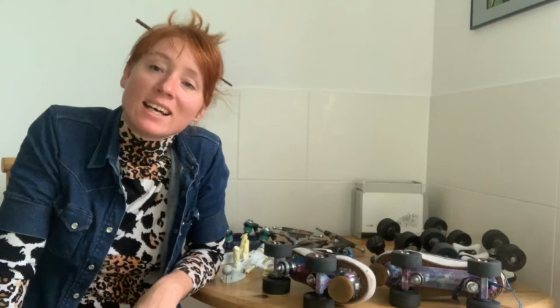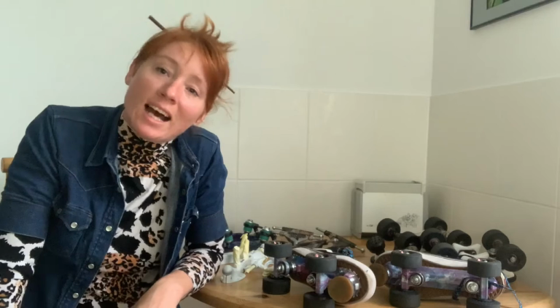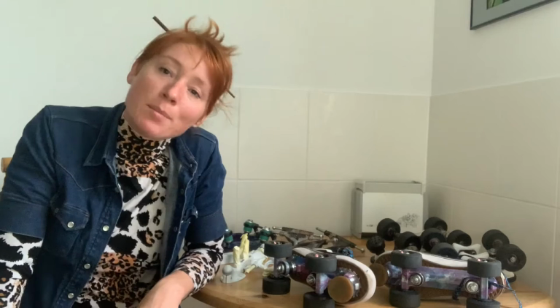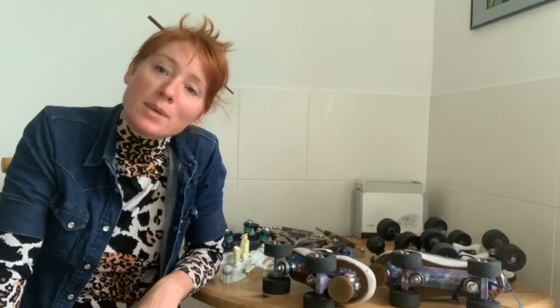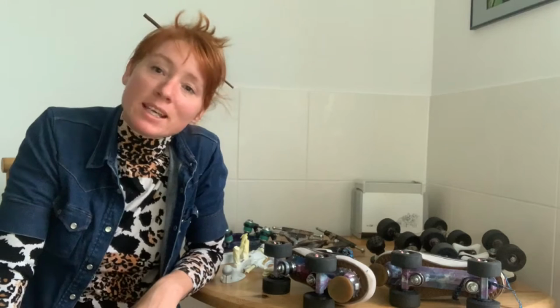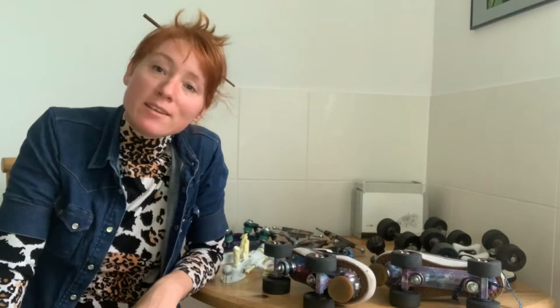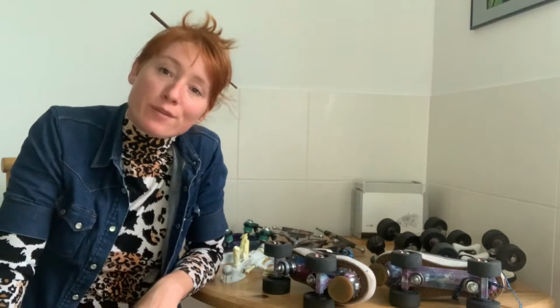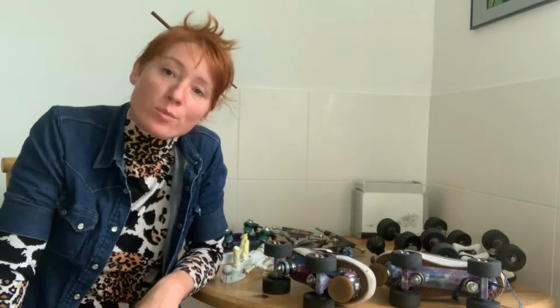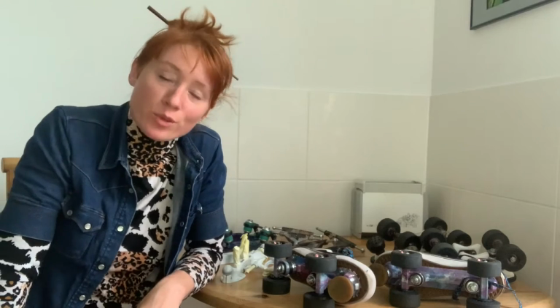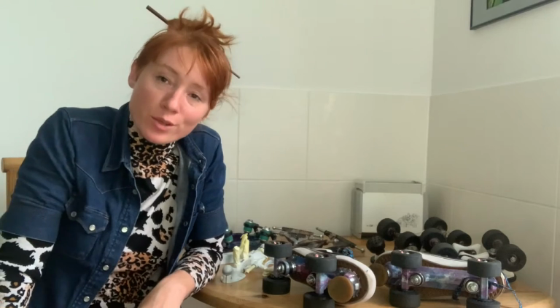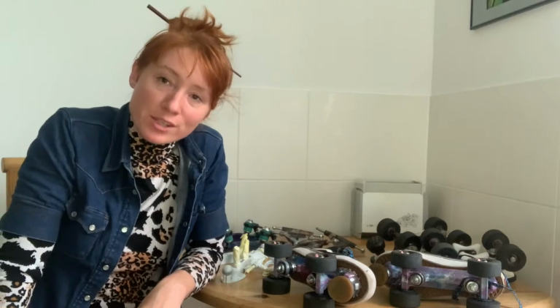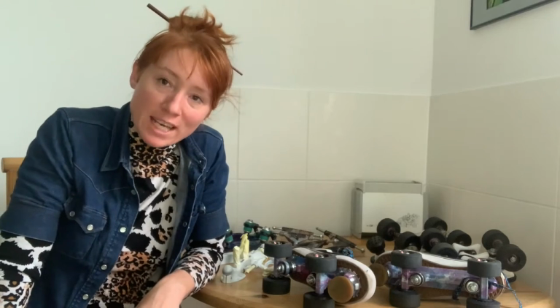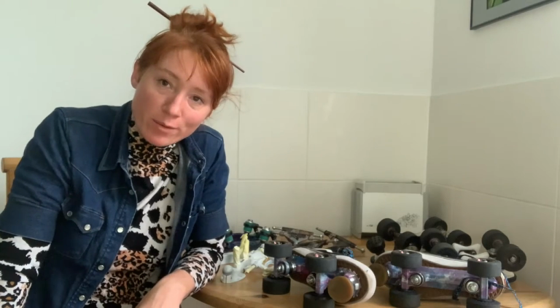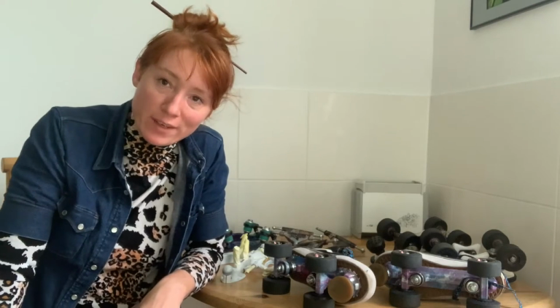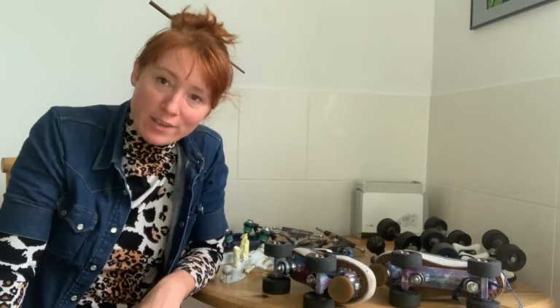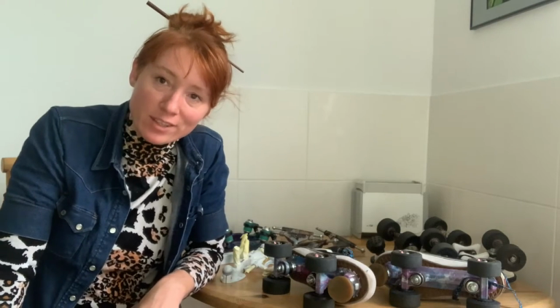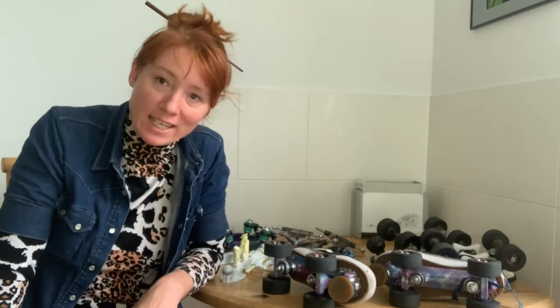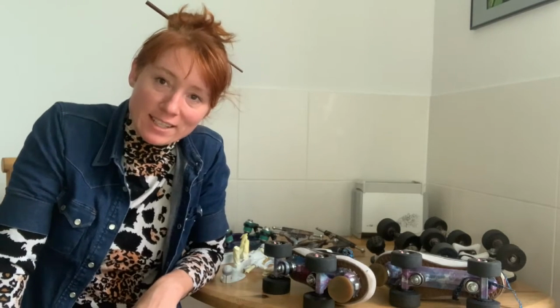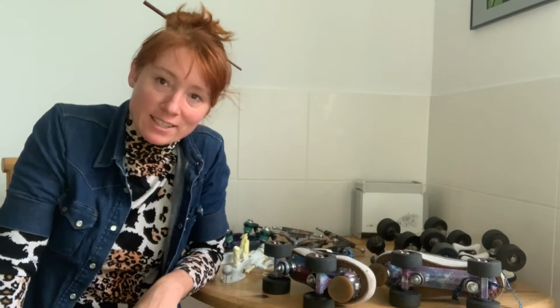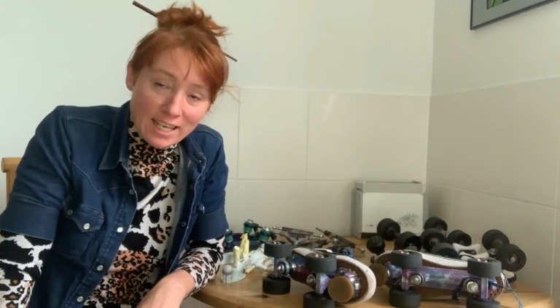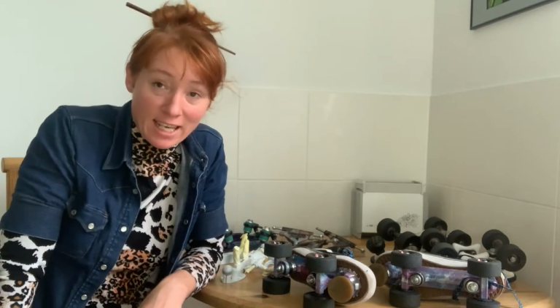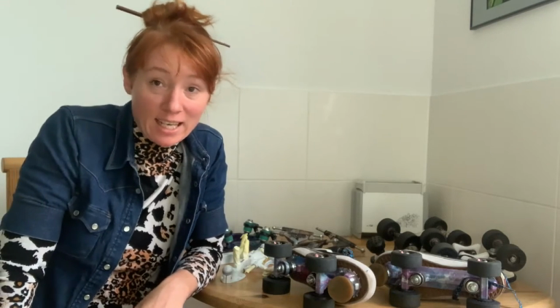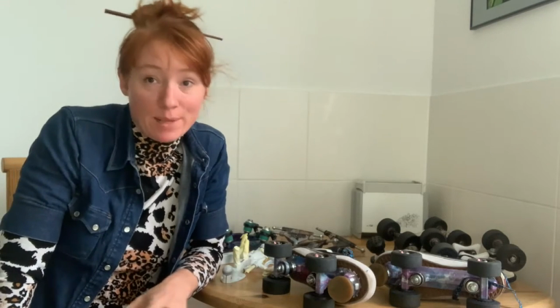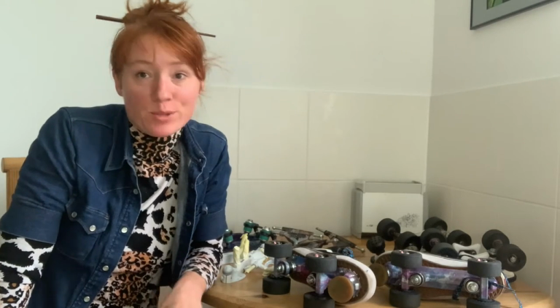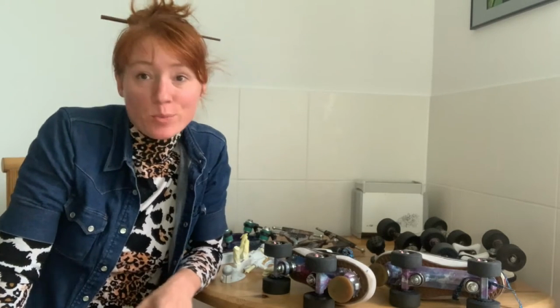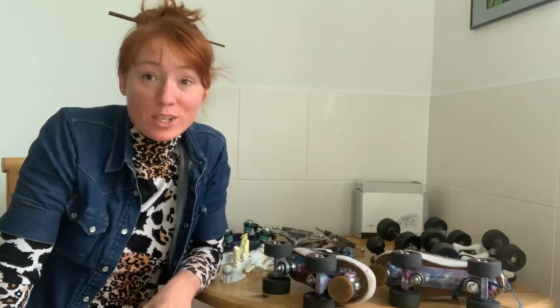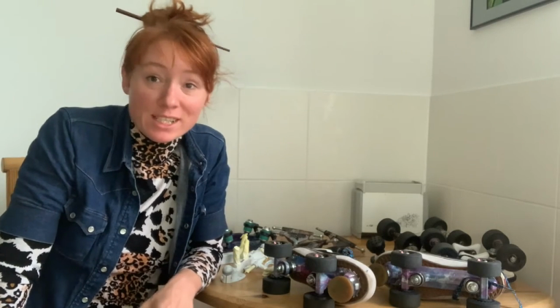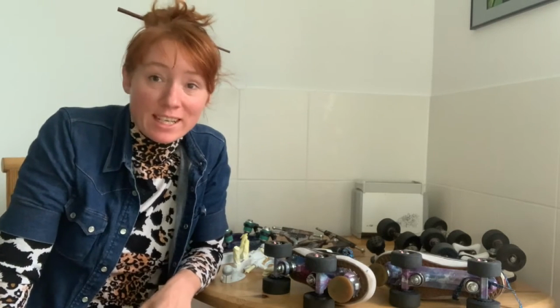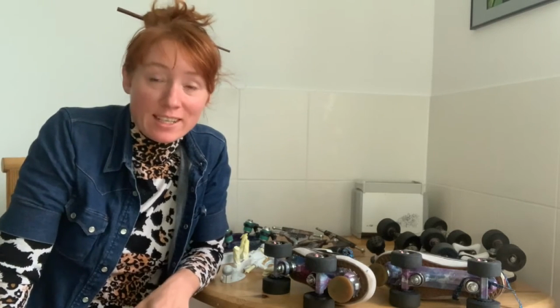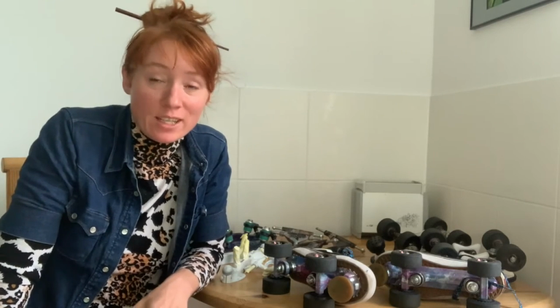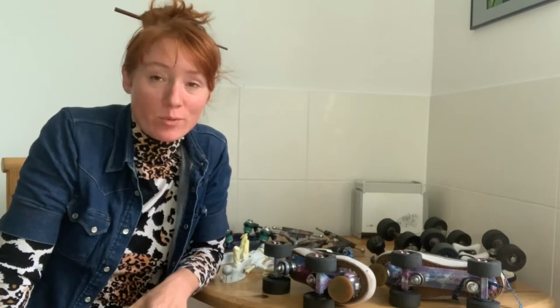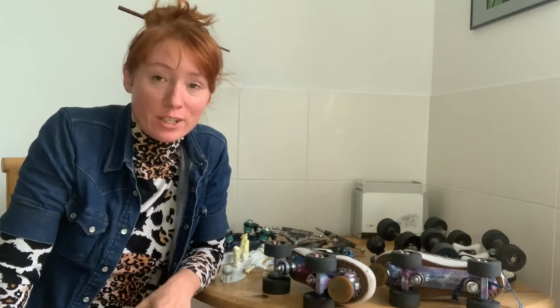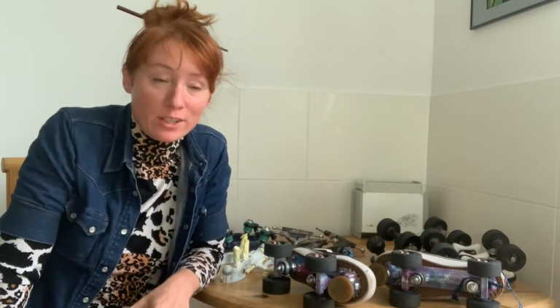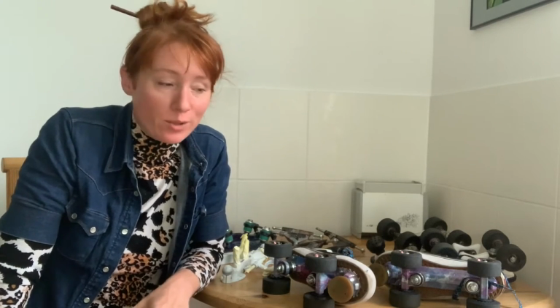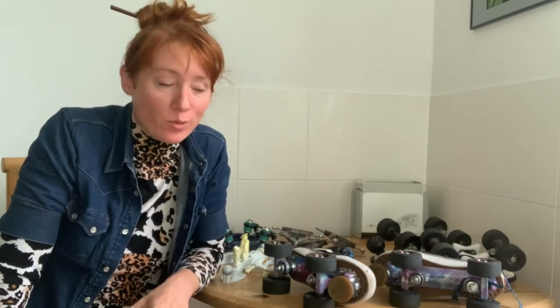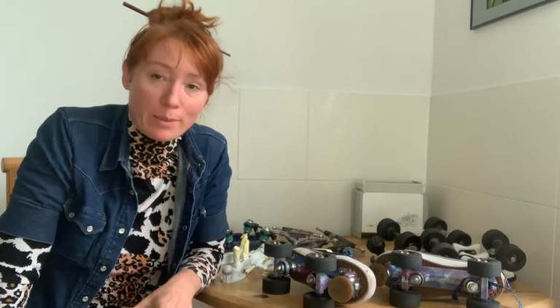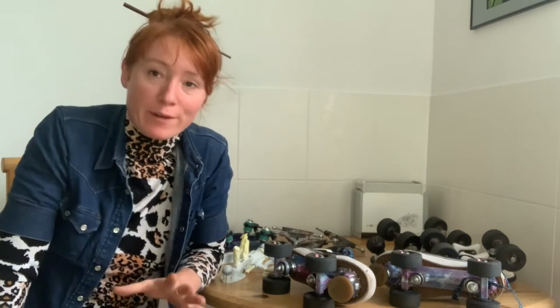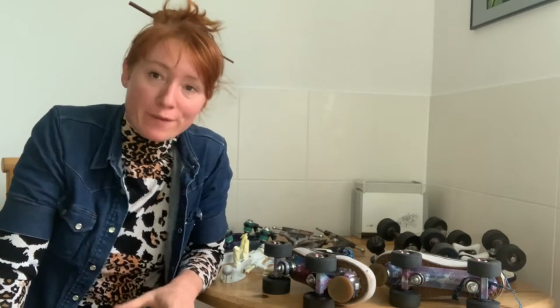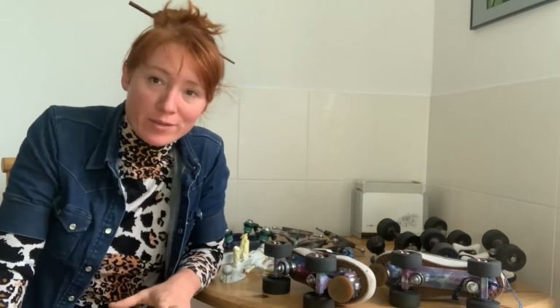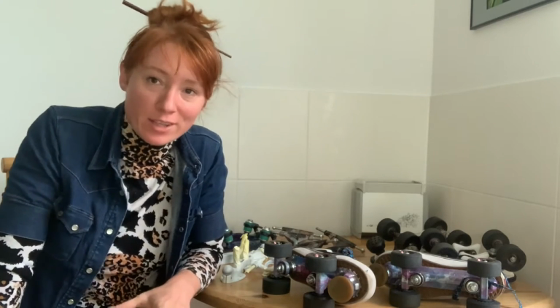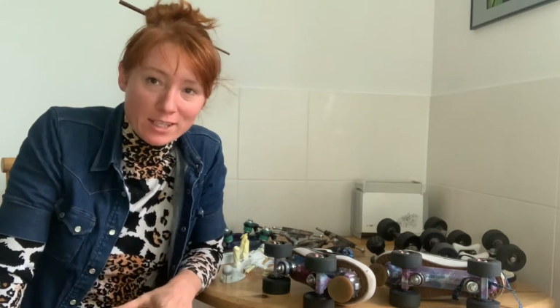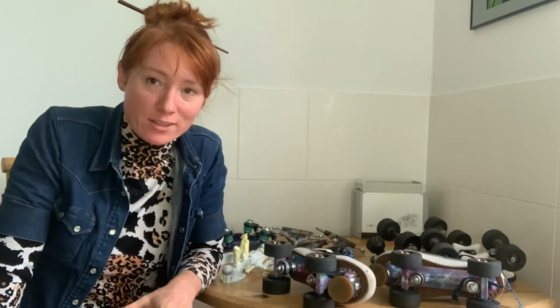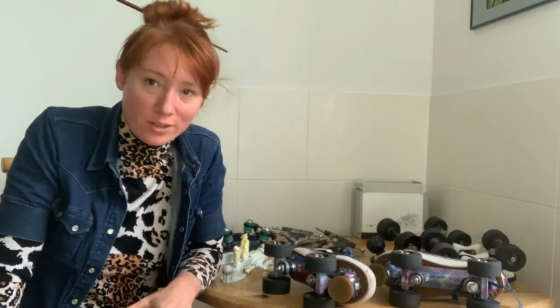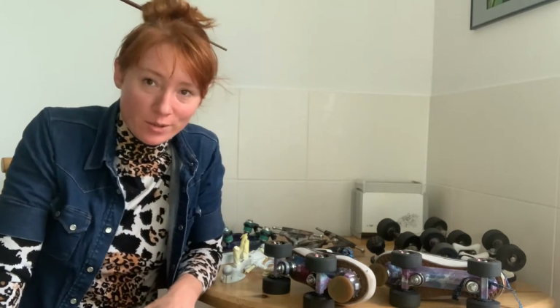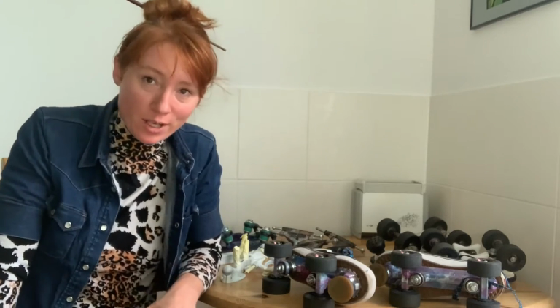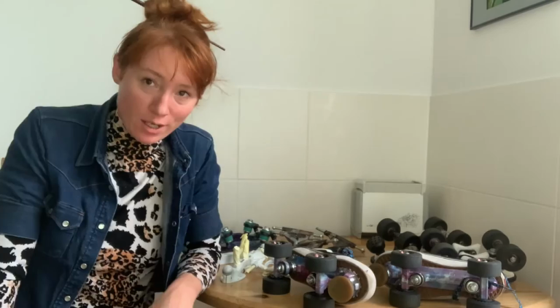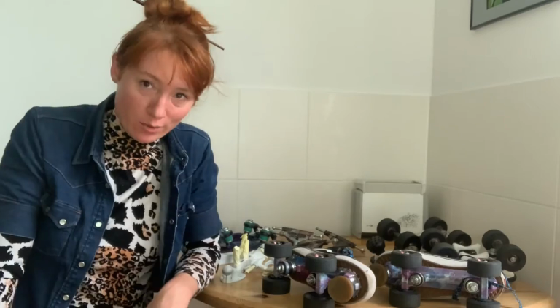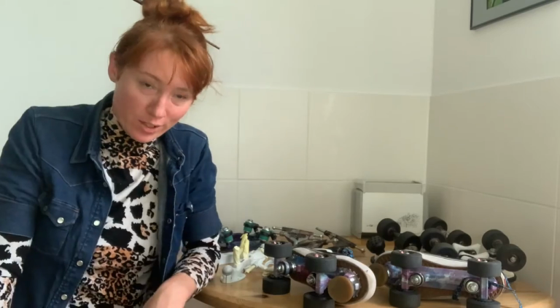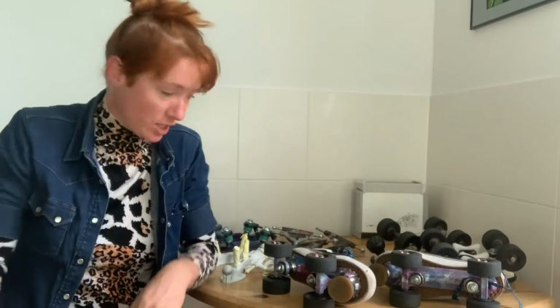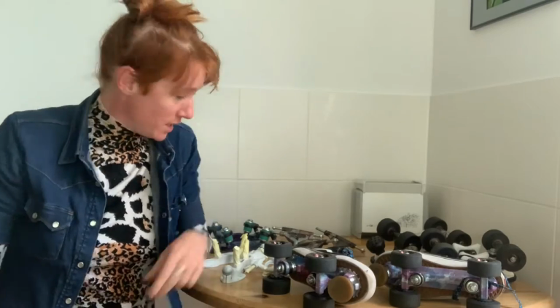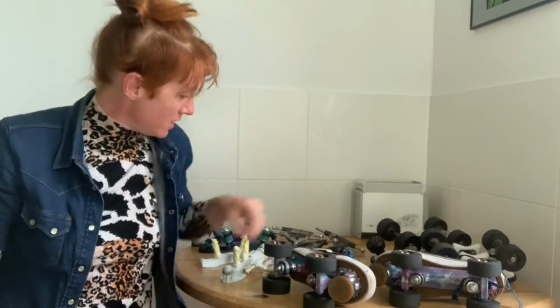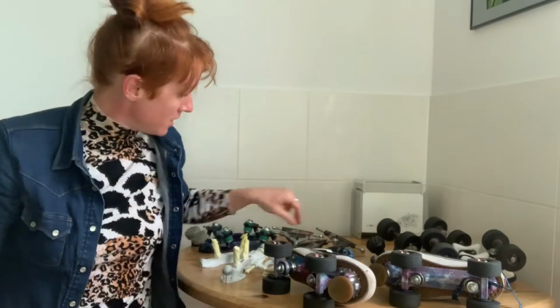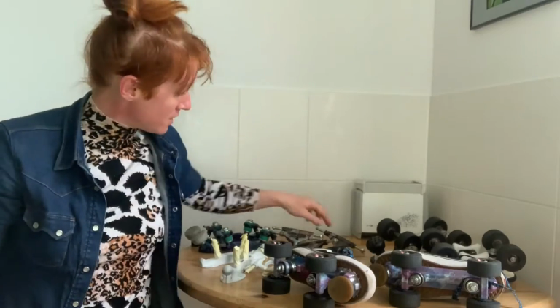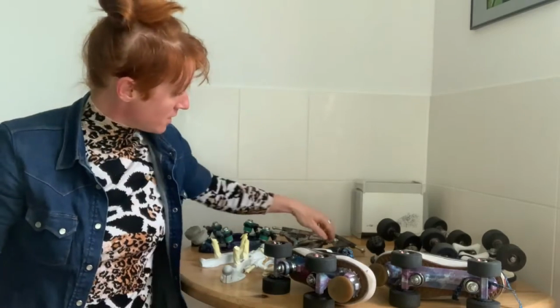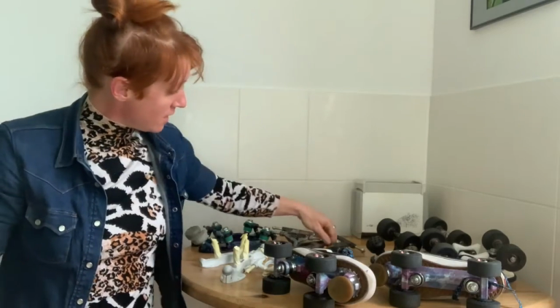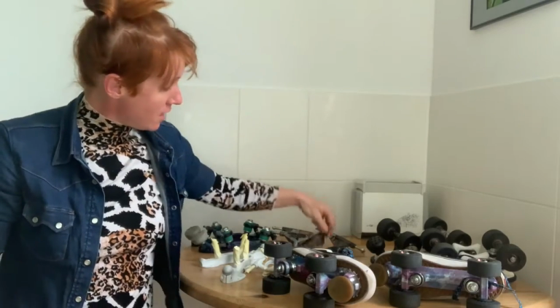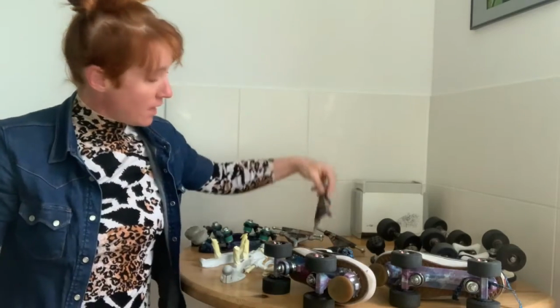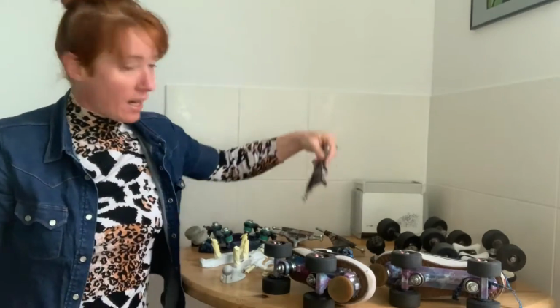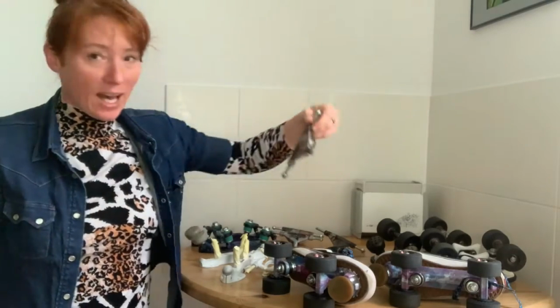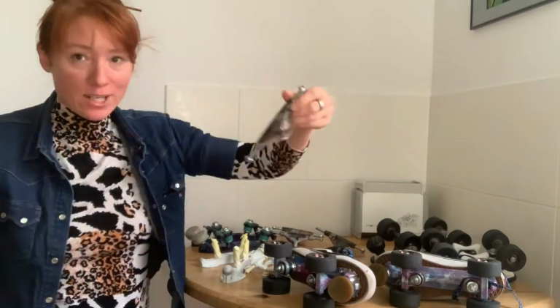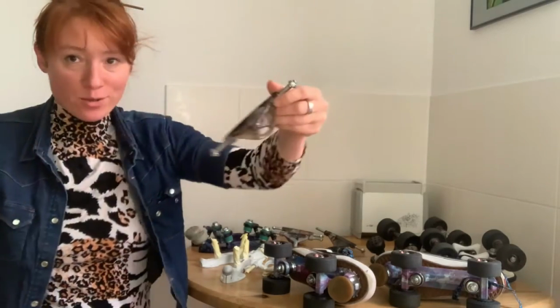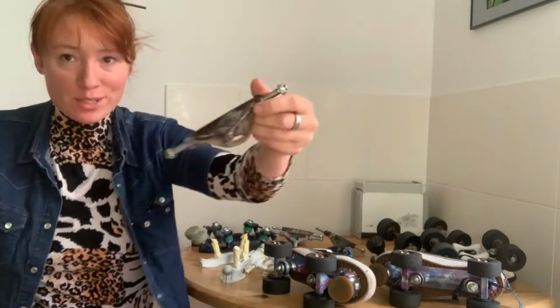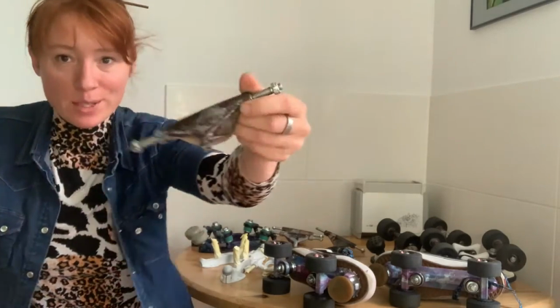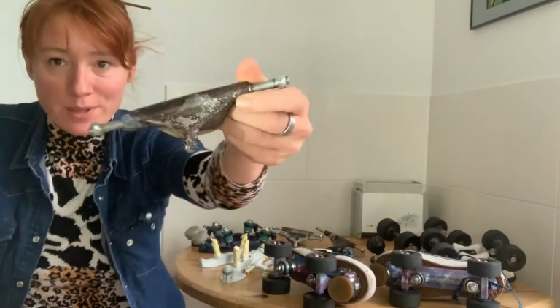I'm Mickey from Roller Skate Revival, and today I'm super excited that we're going to do one of my favorite things to do, which is hydro dipping.